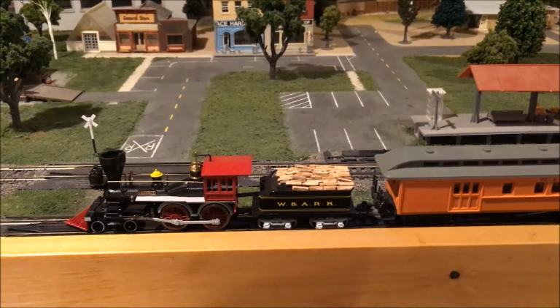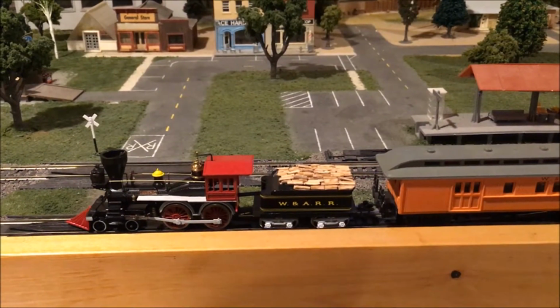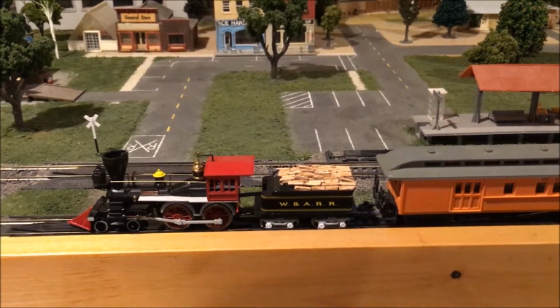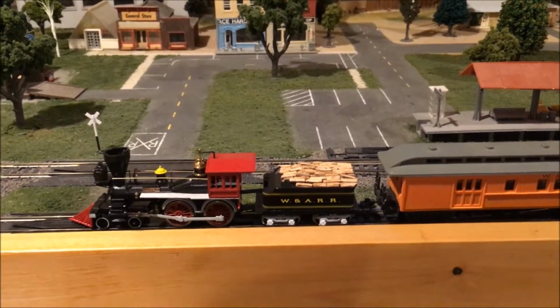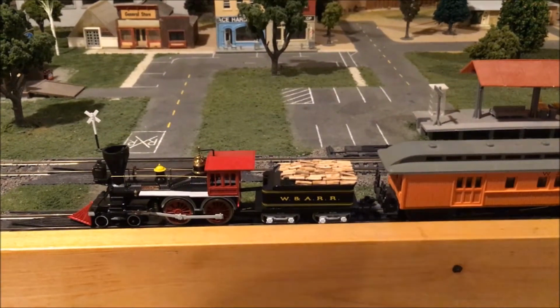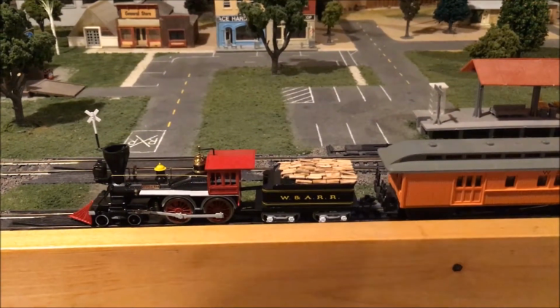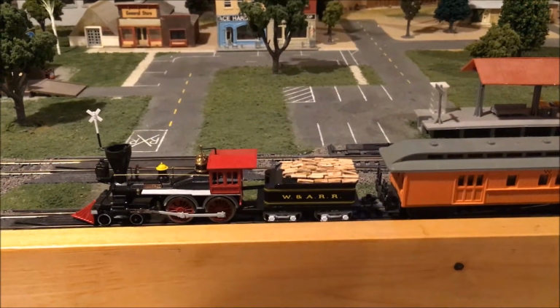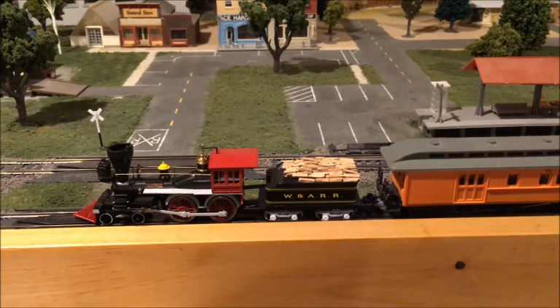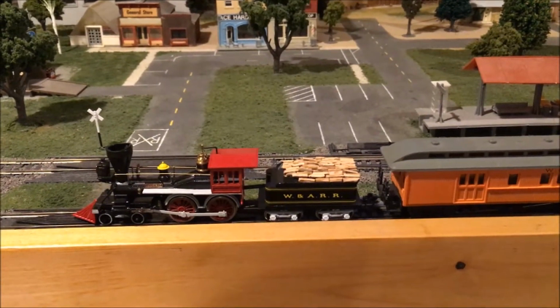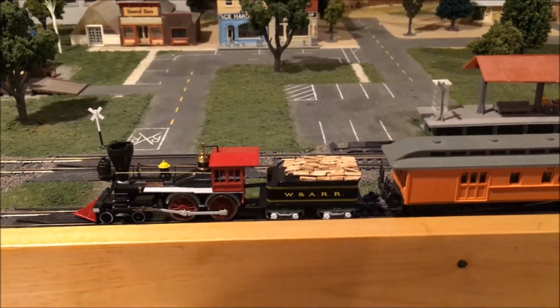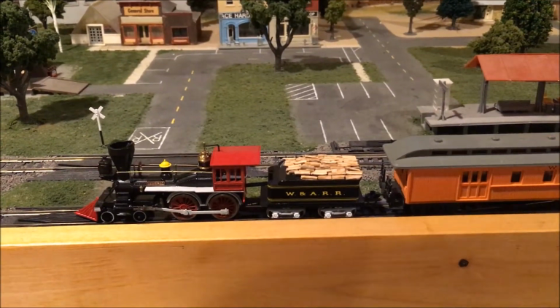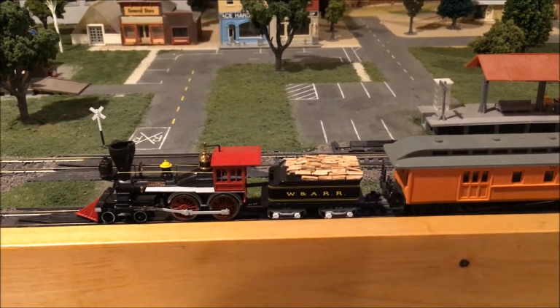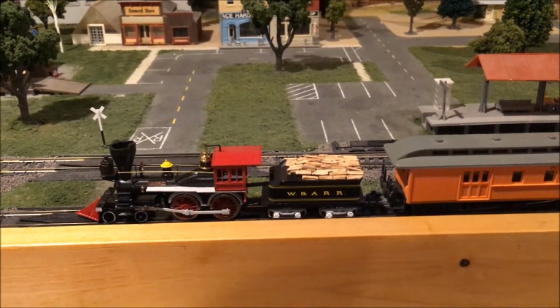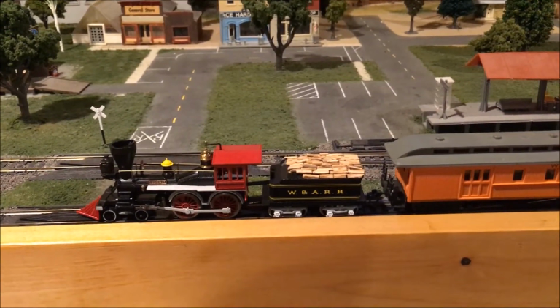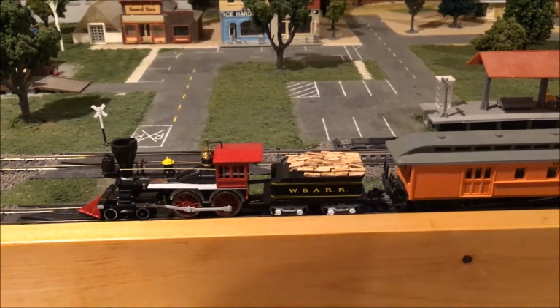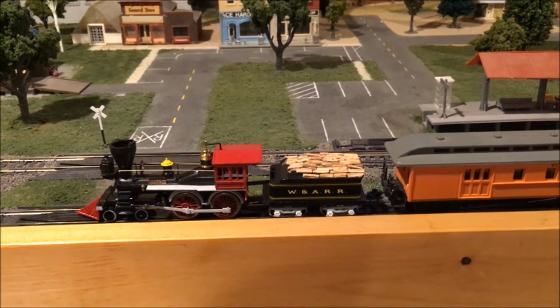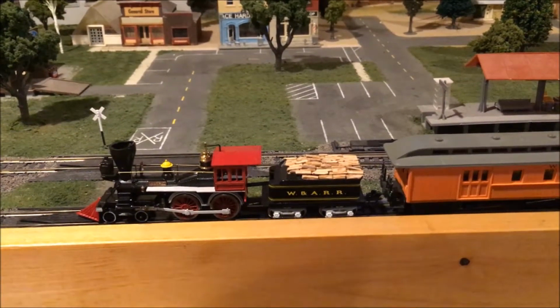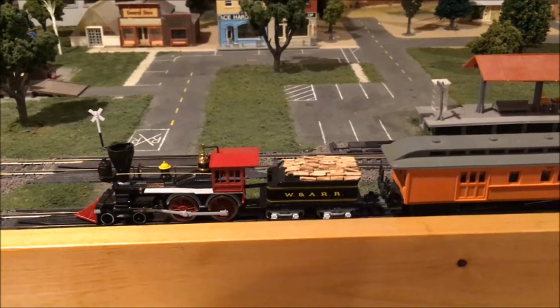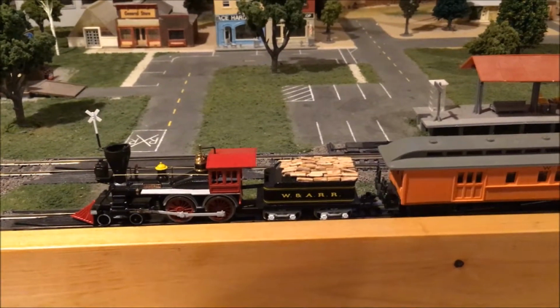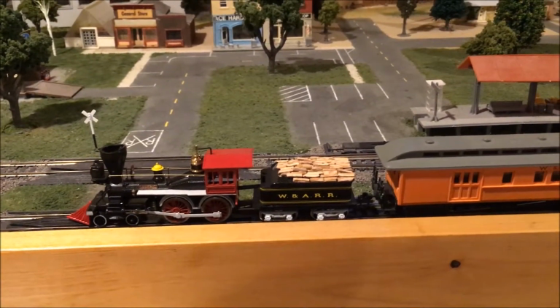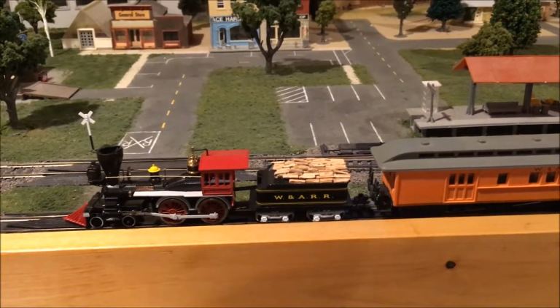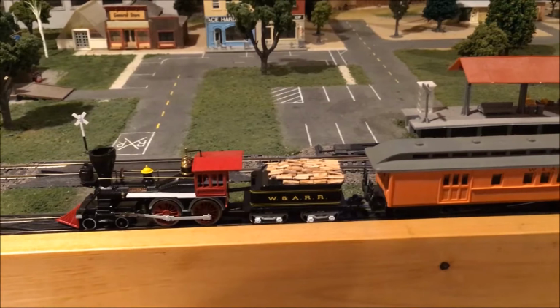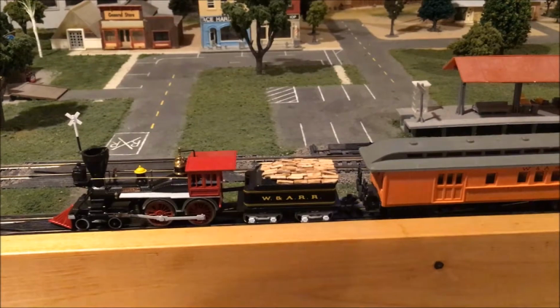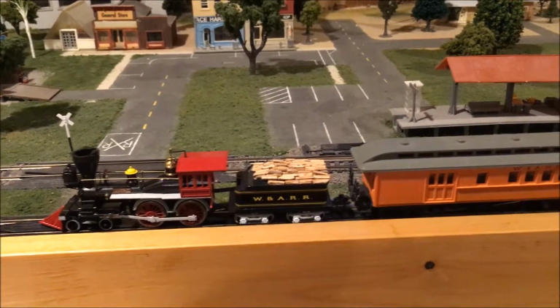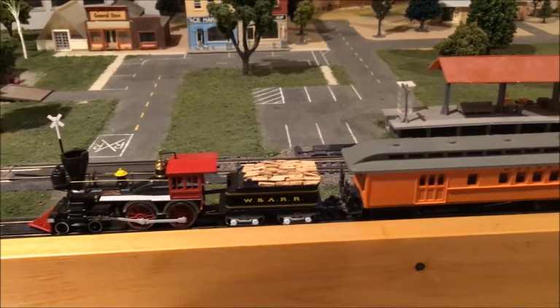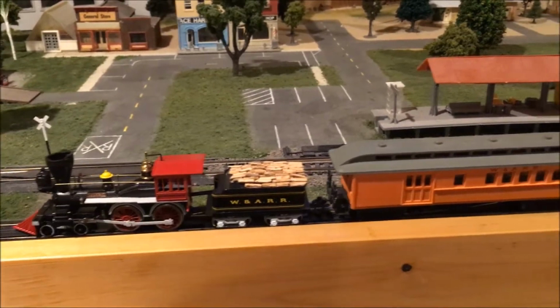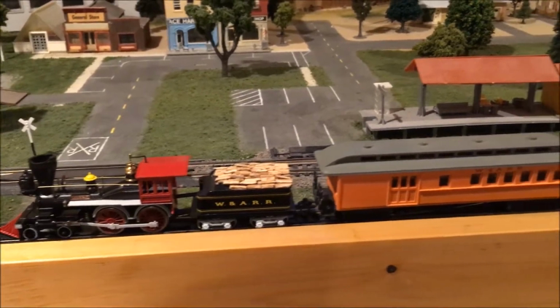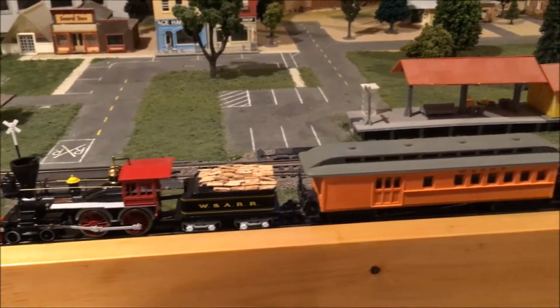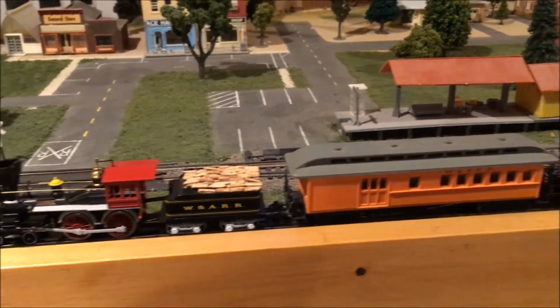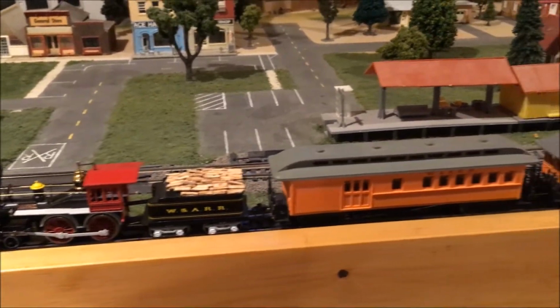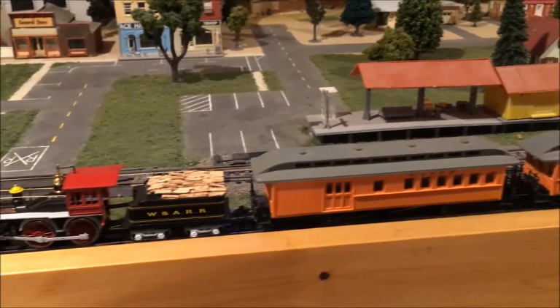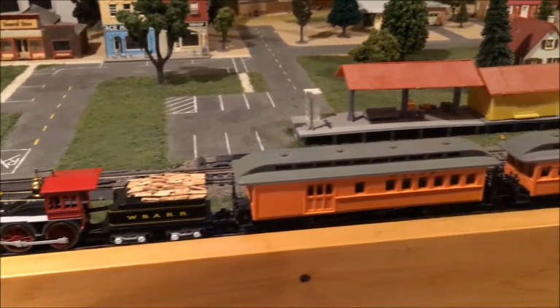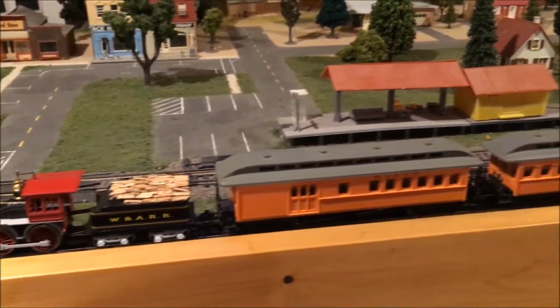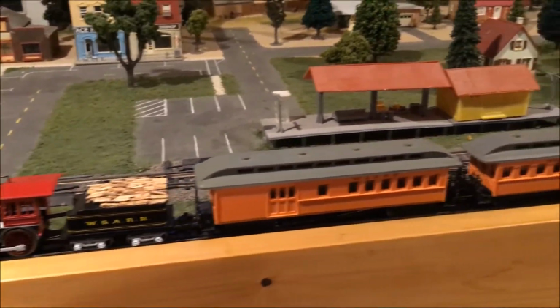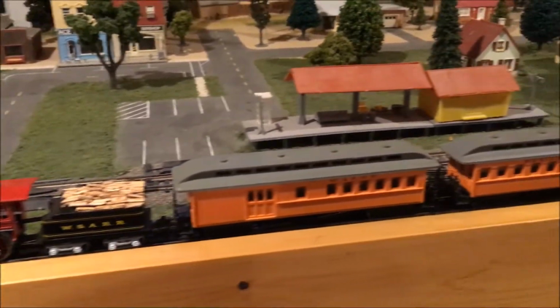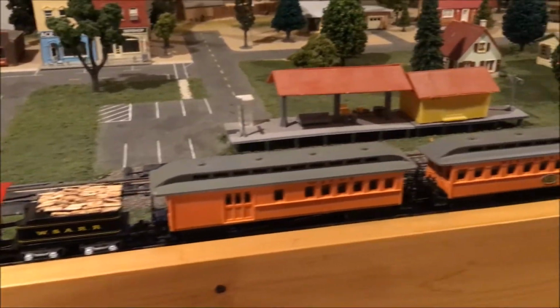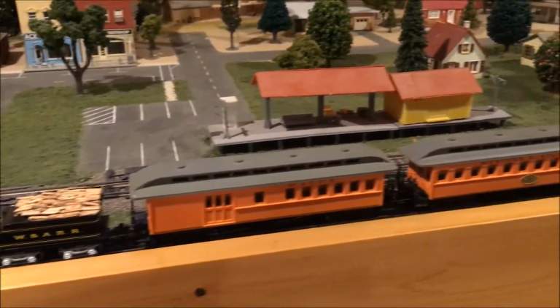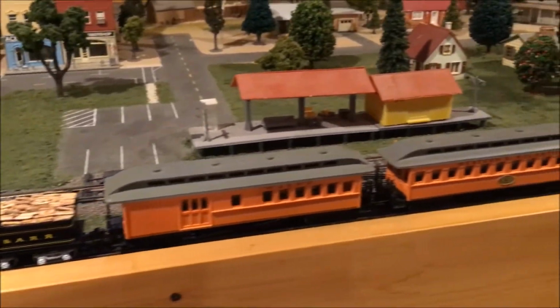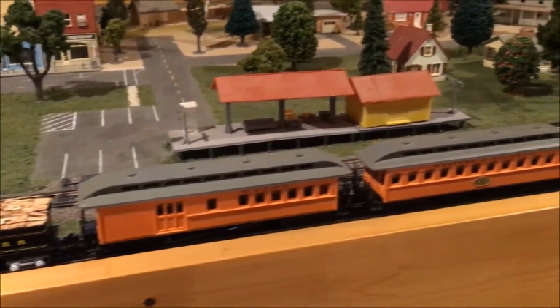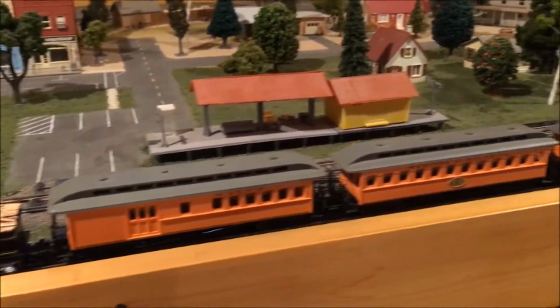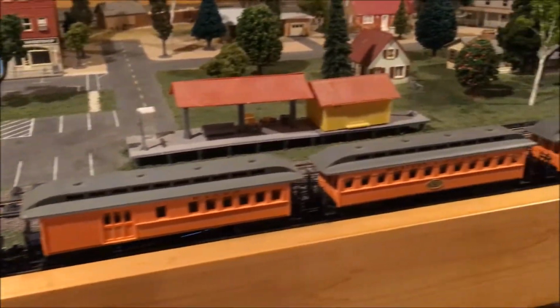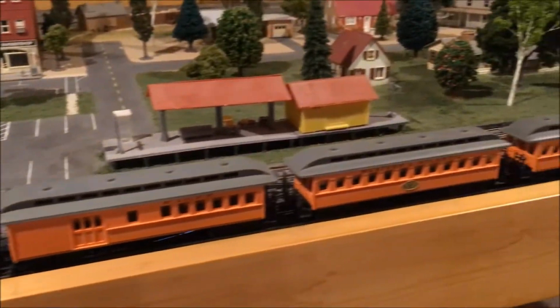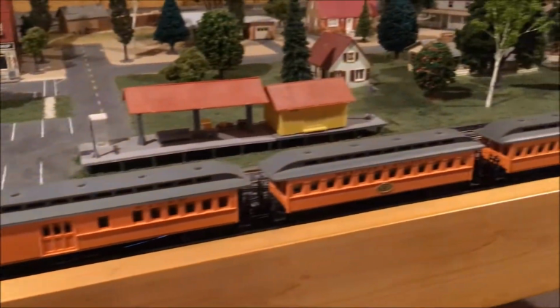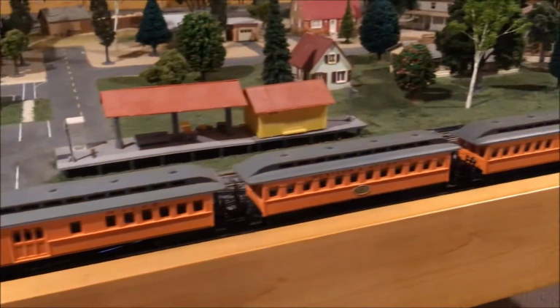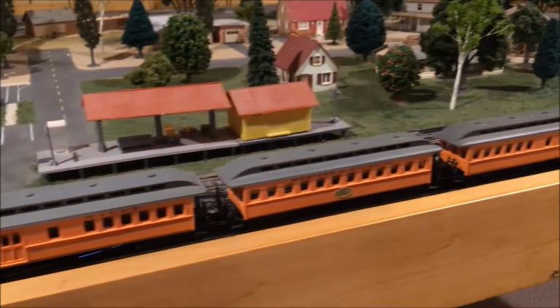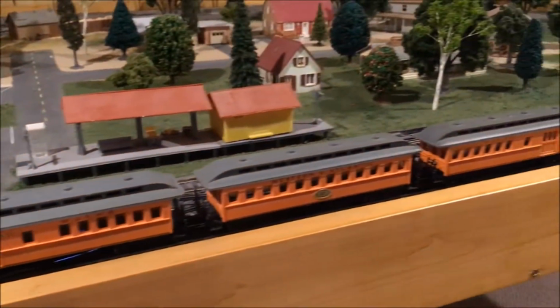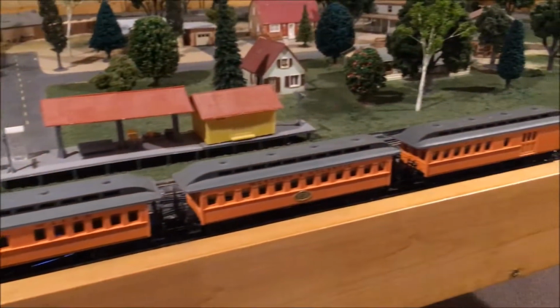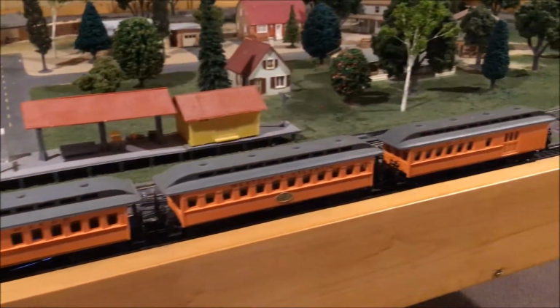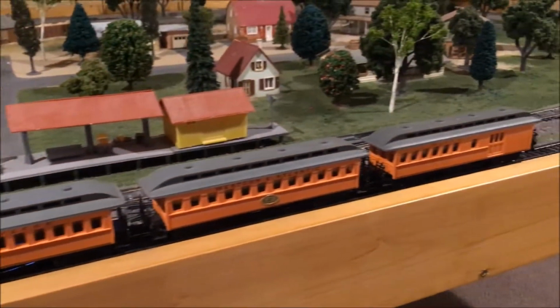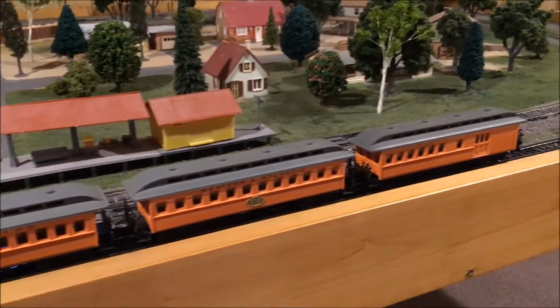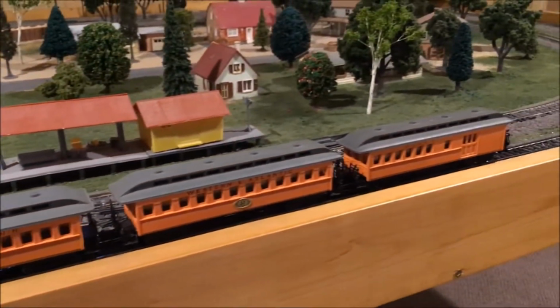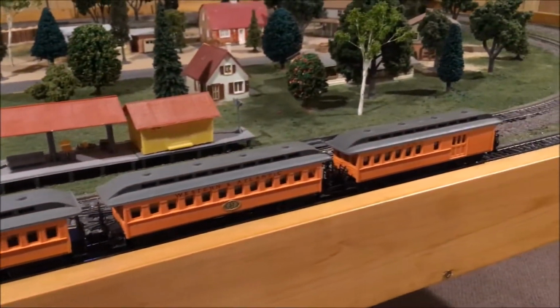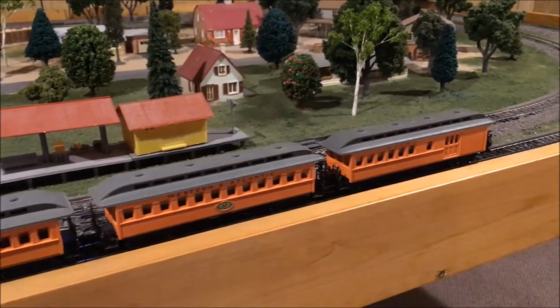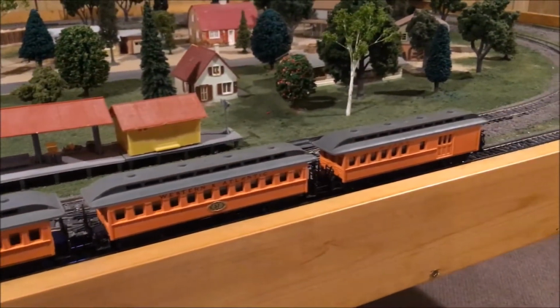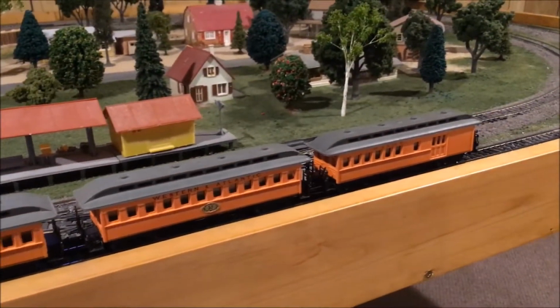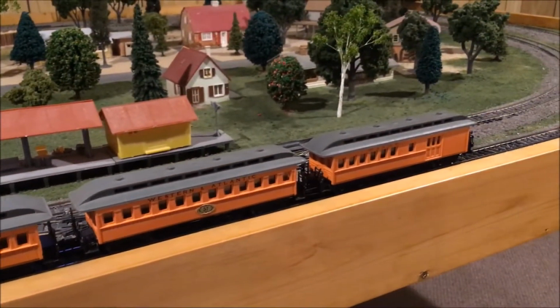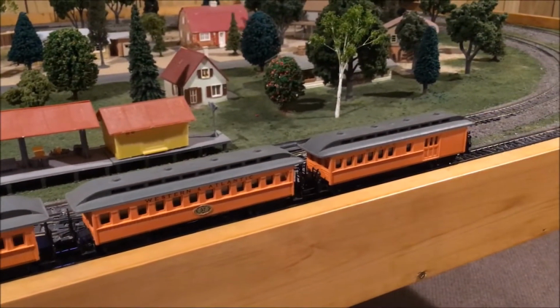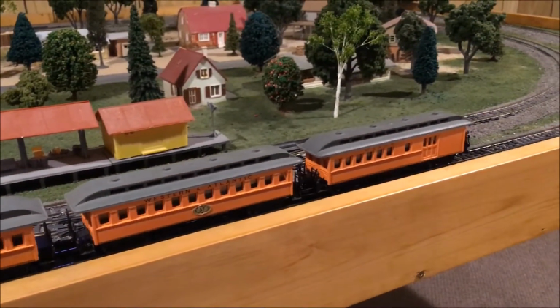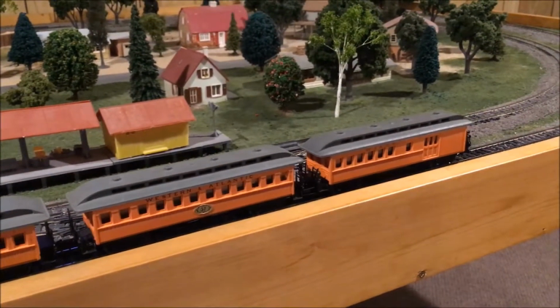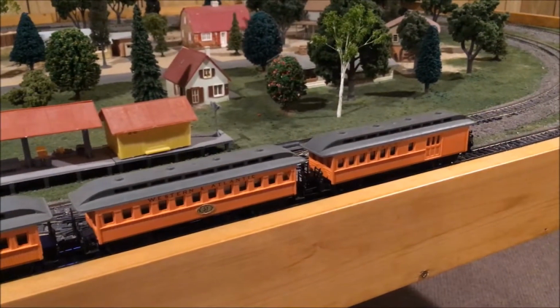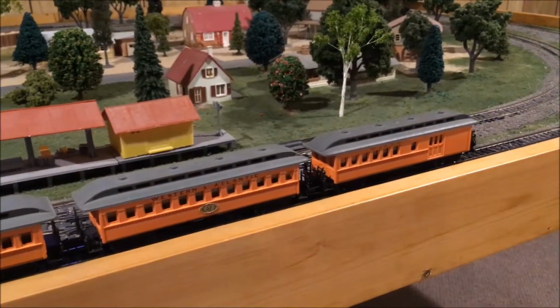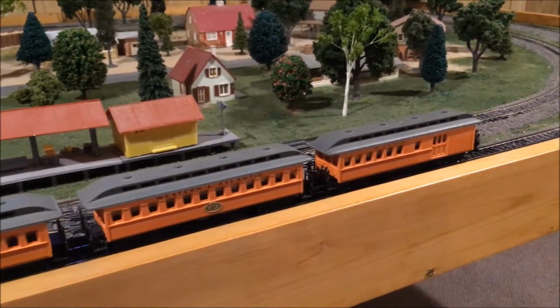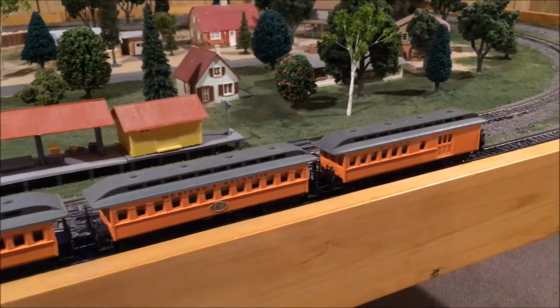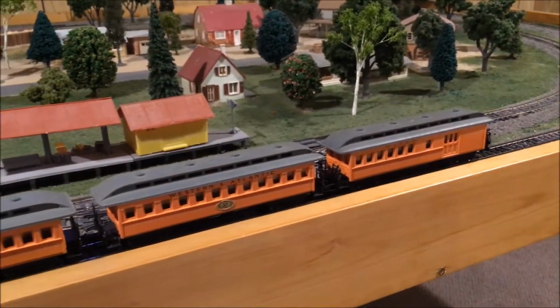So there you go — a very nice looking and smooth running set with the classic steam engine up front.